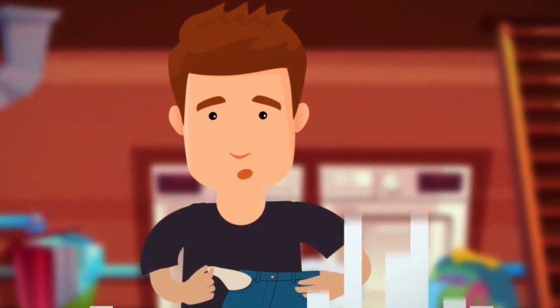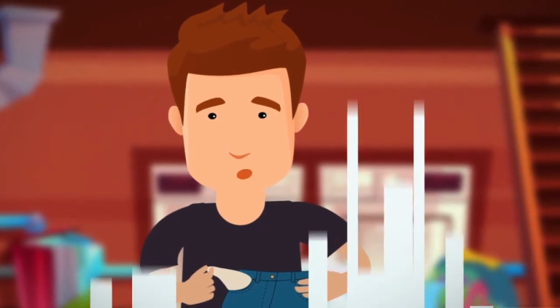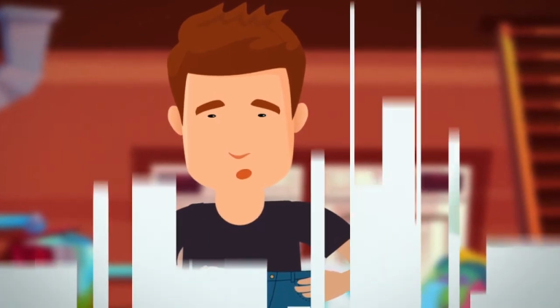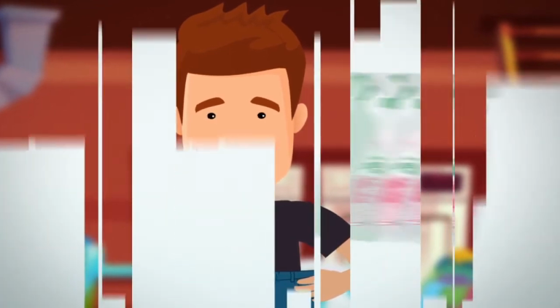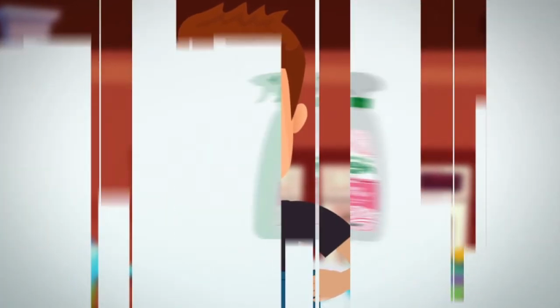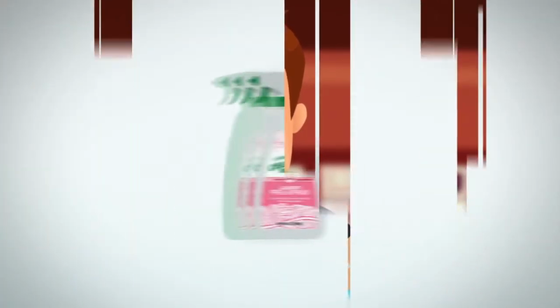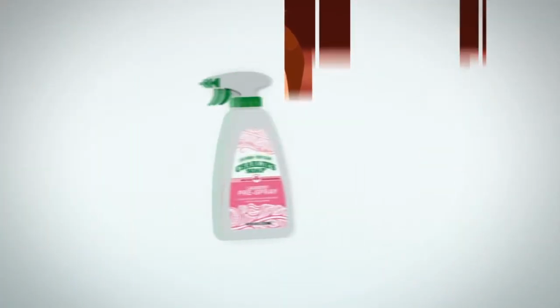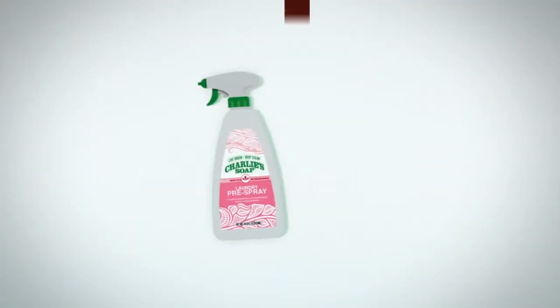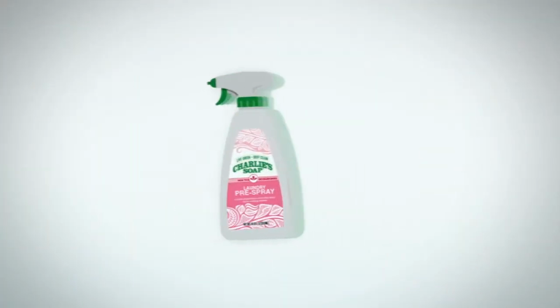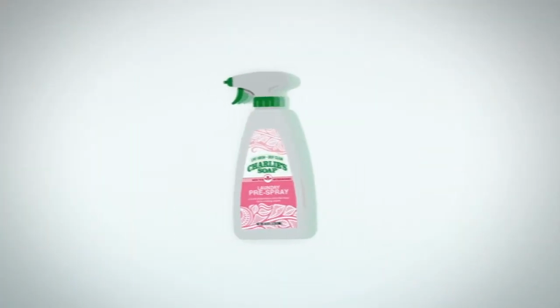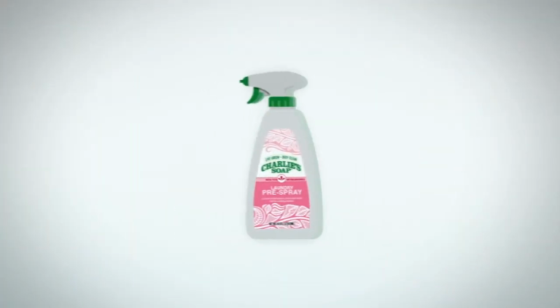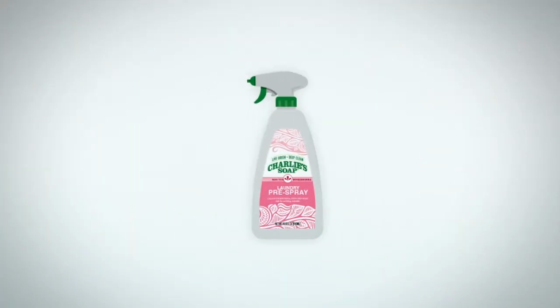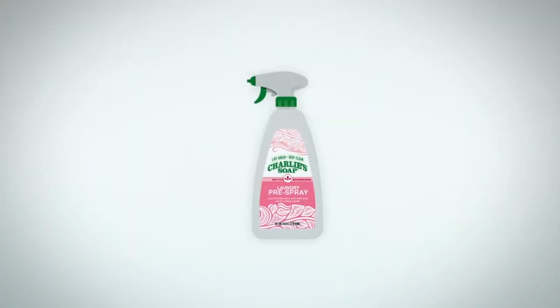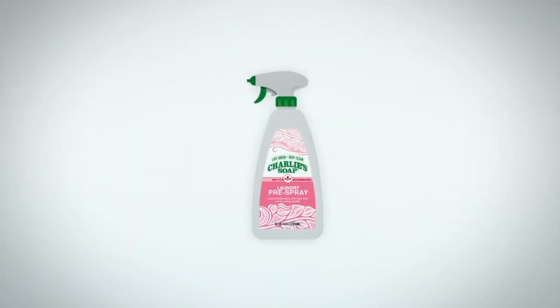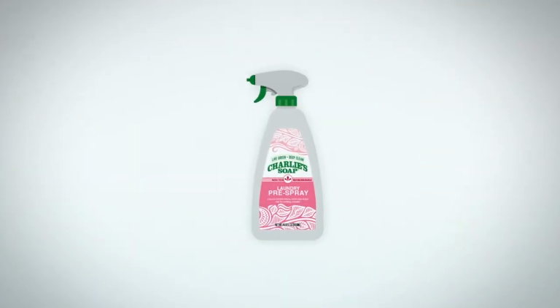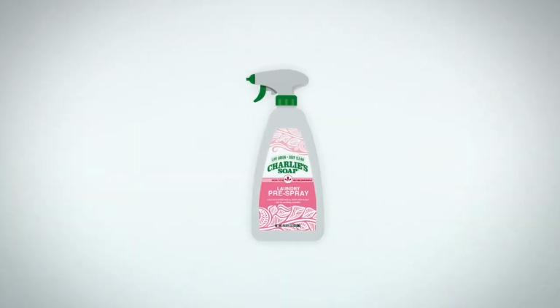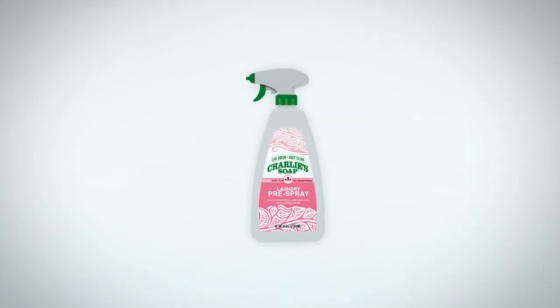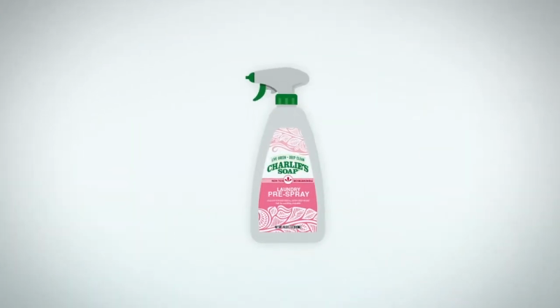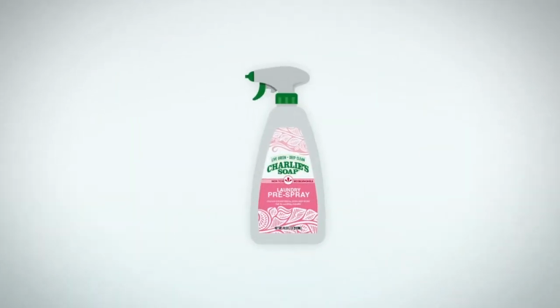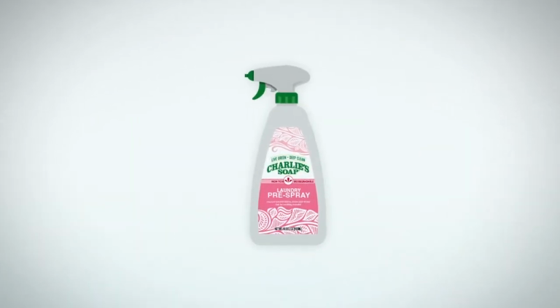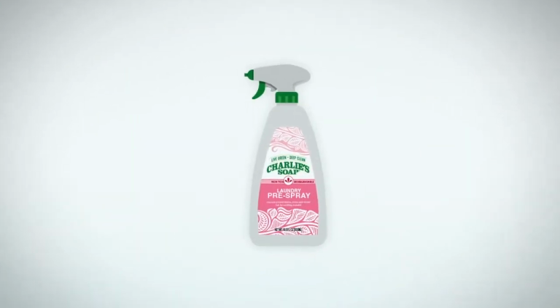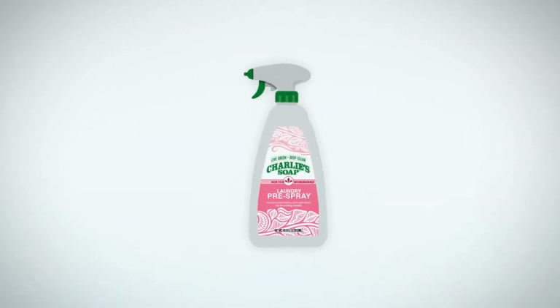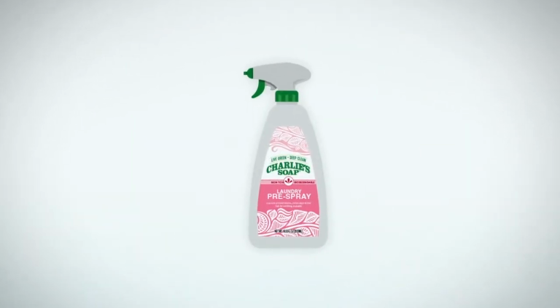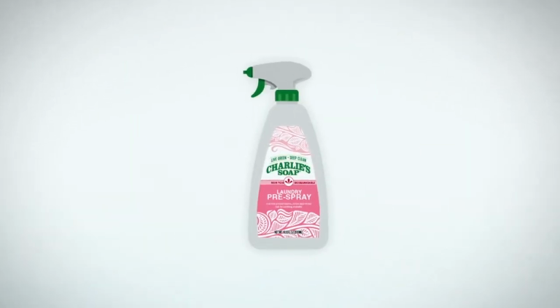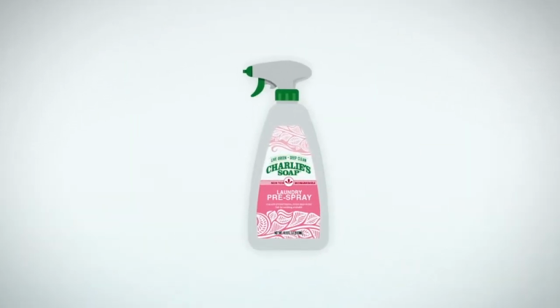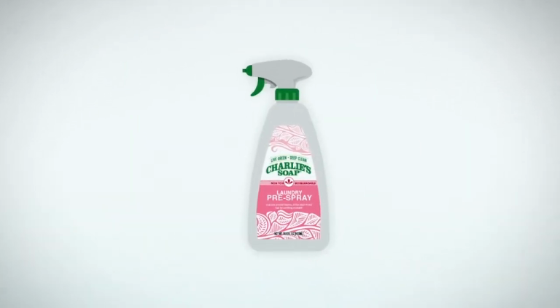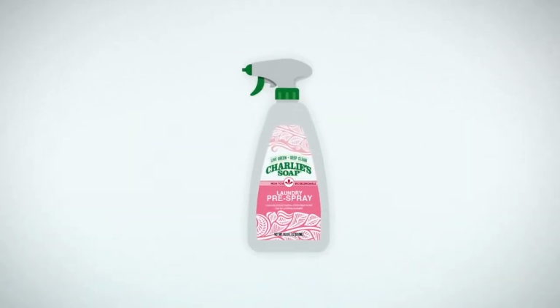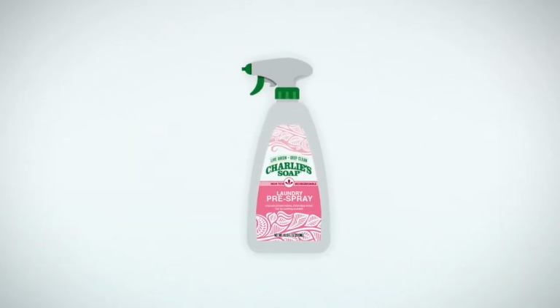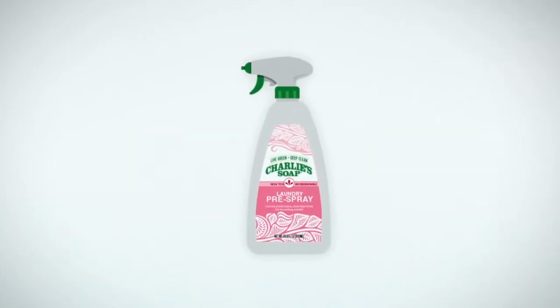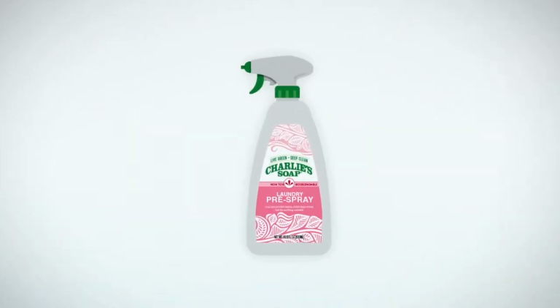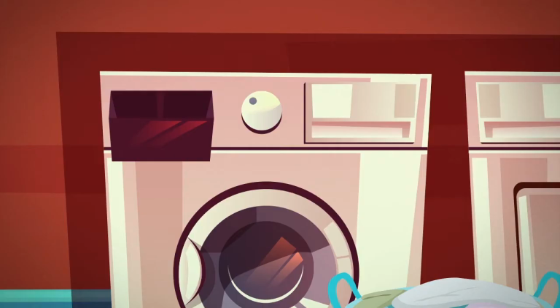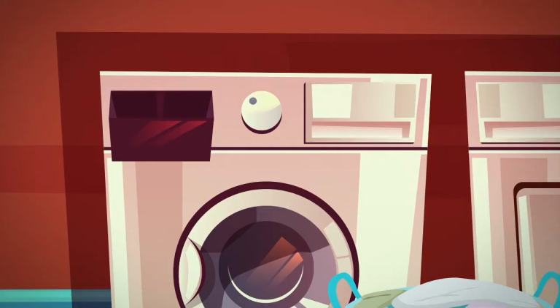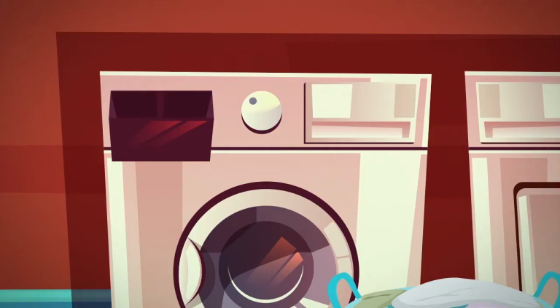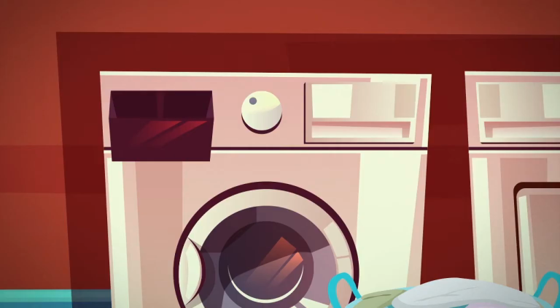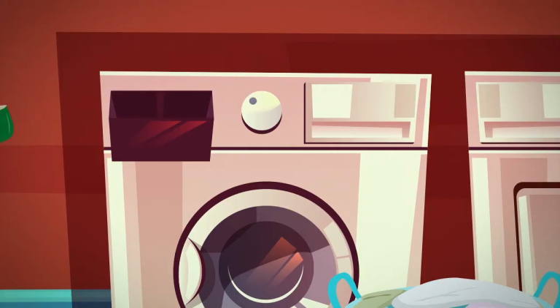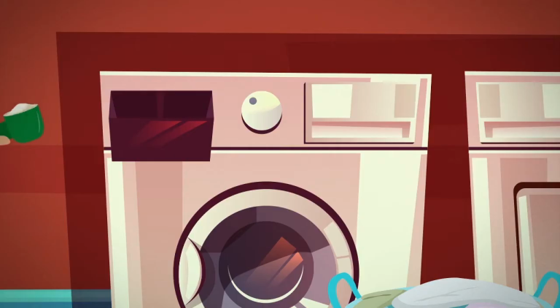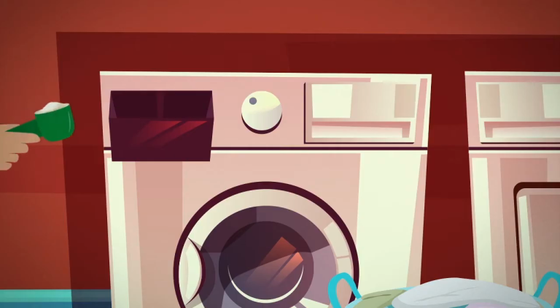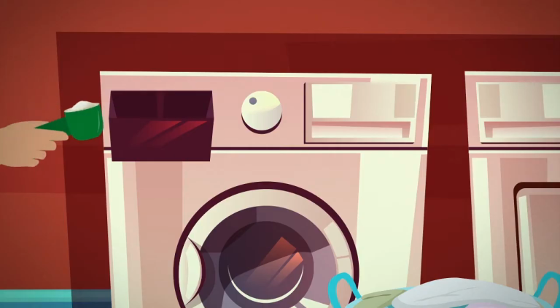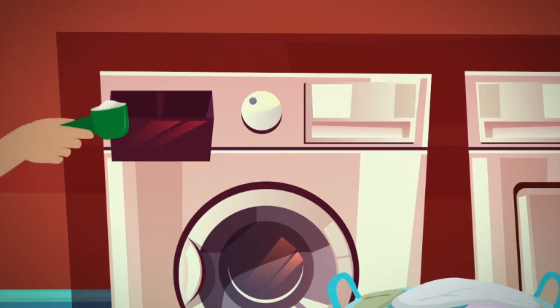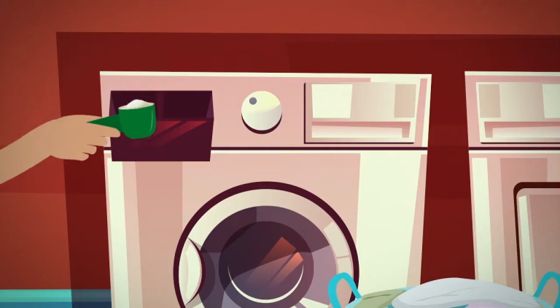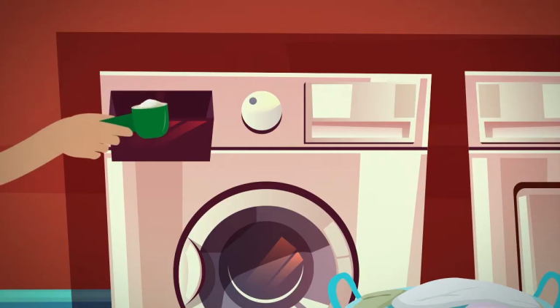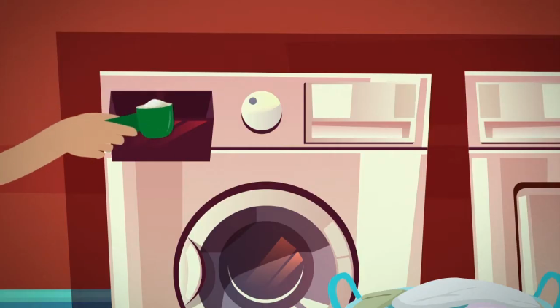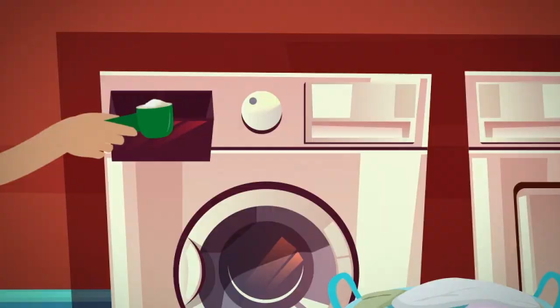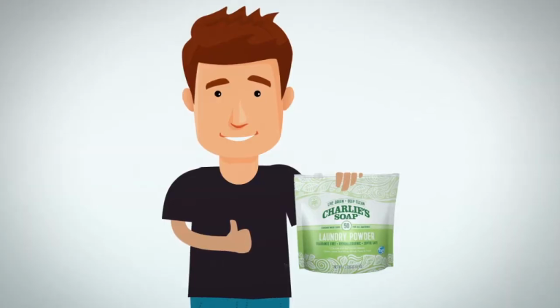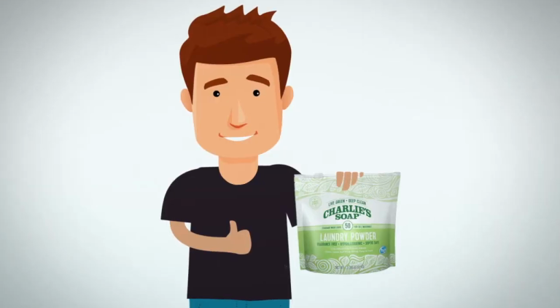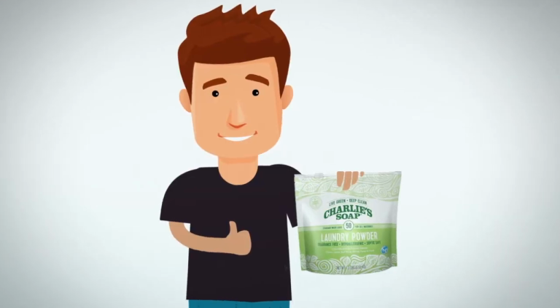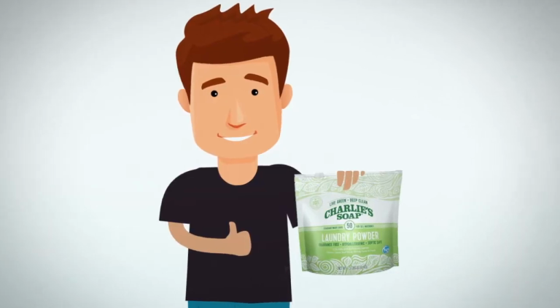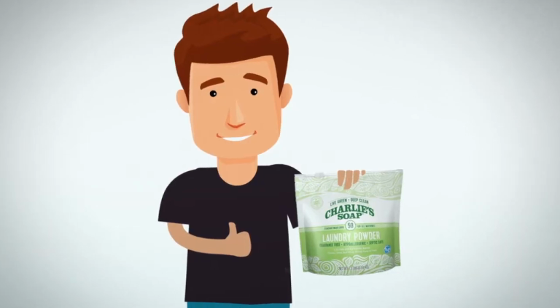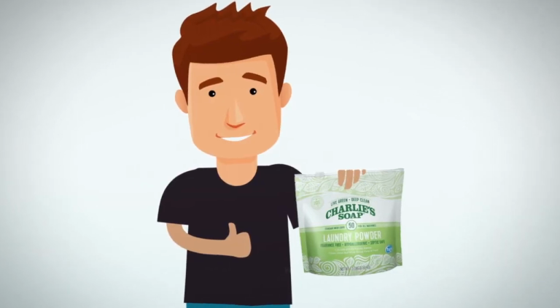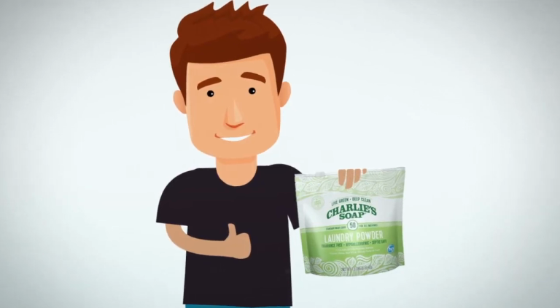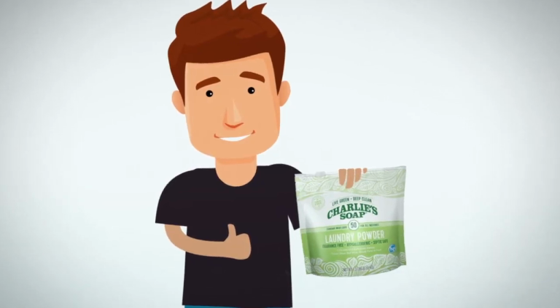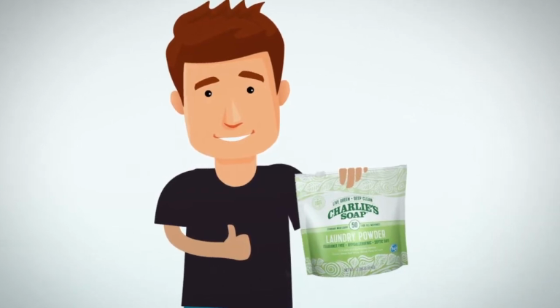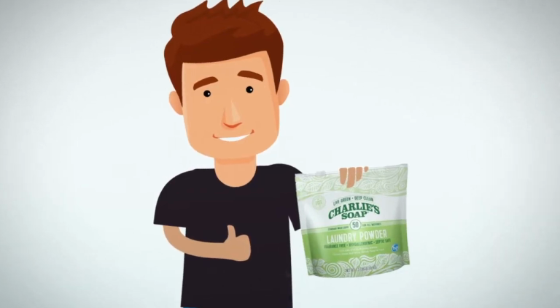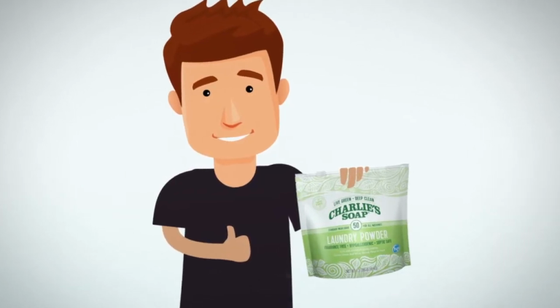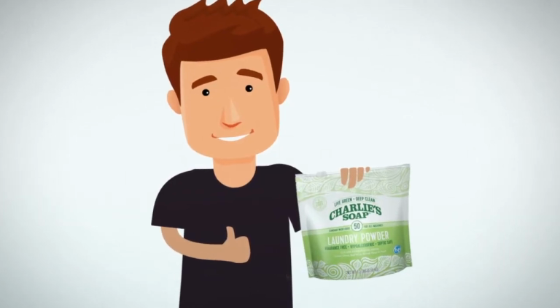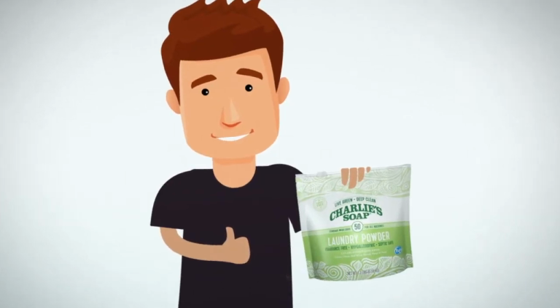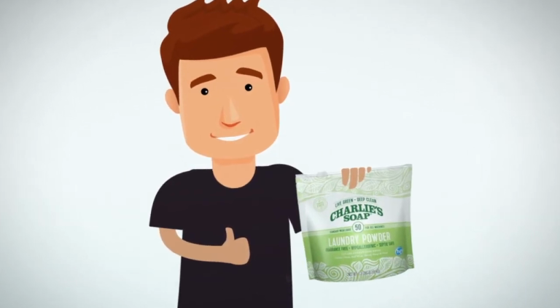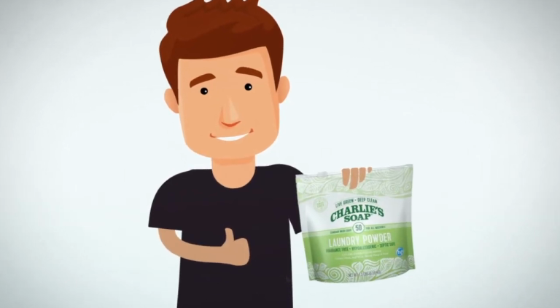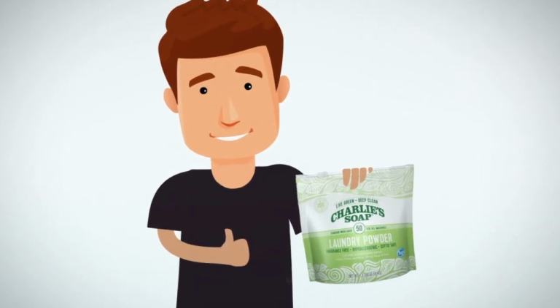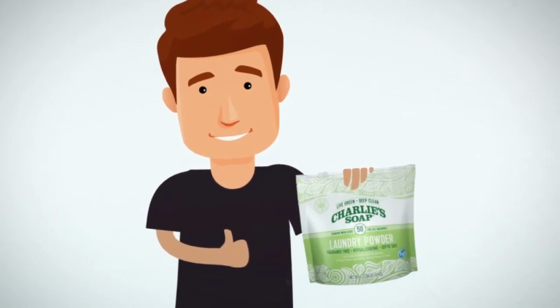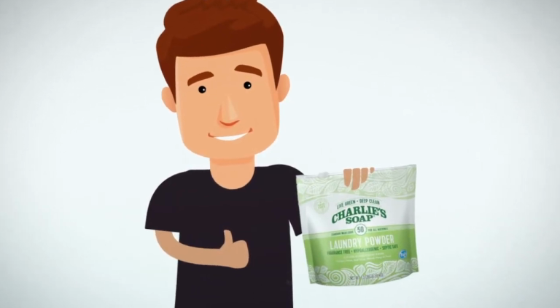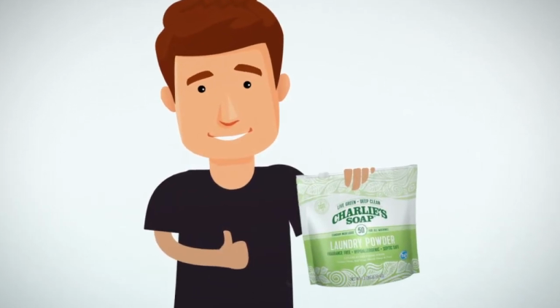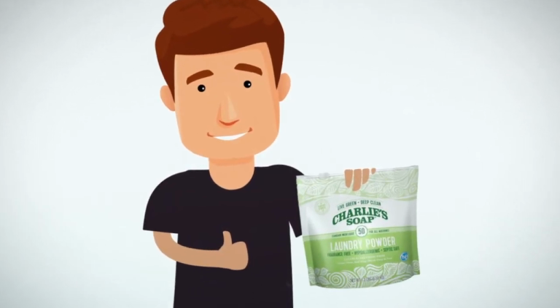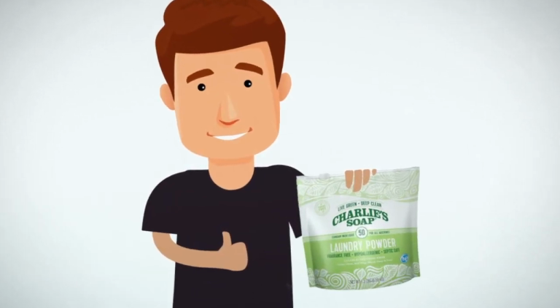If an item needs special attention, try our stain removal prespray. Next, add the detergent and double check the machine for any special instructions.